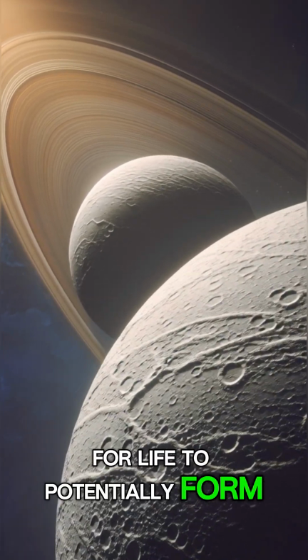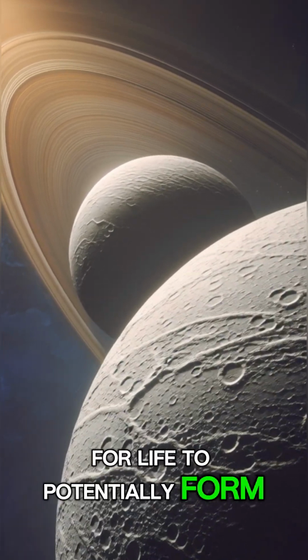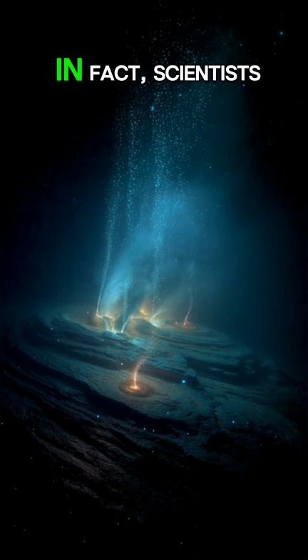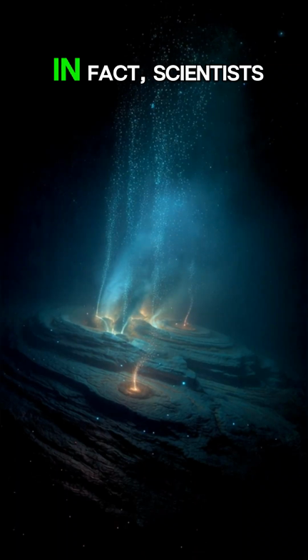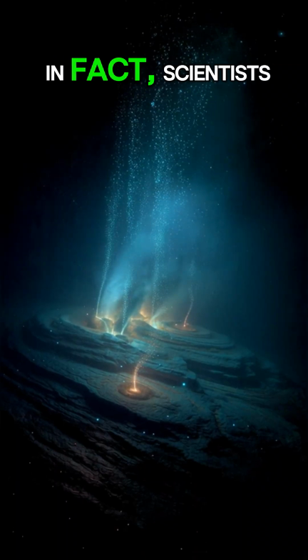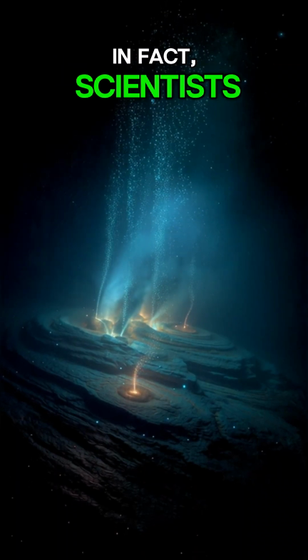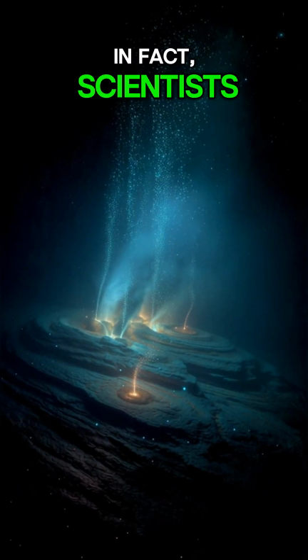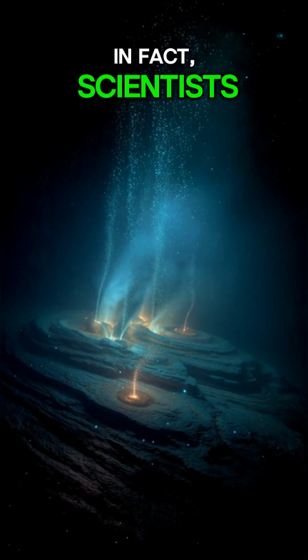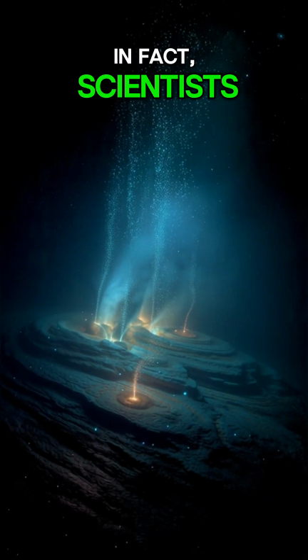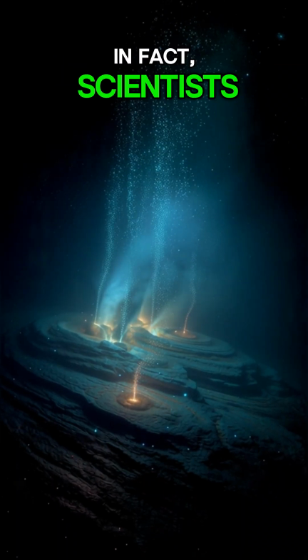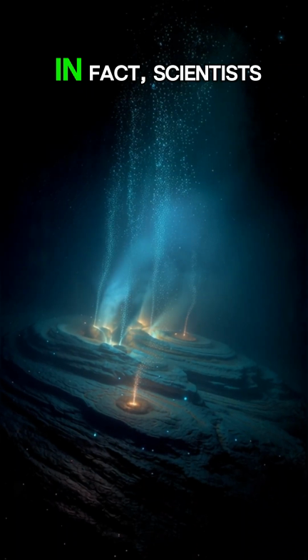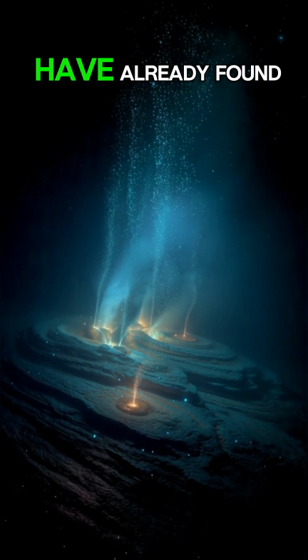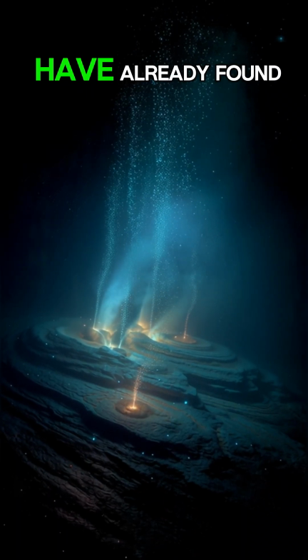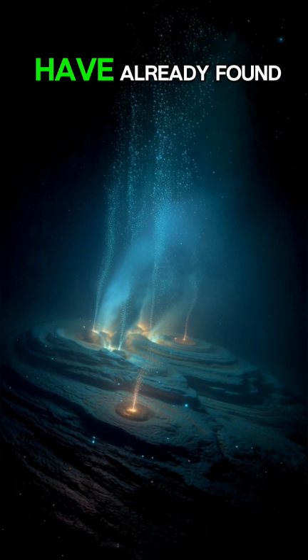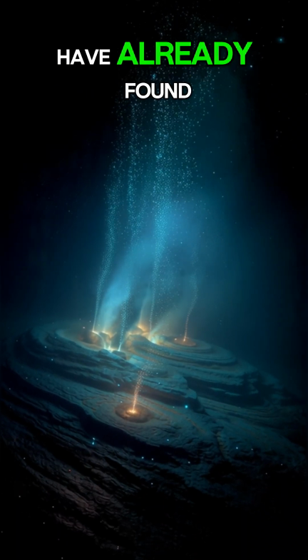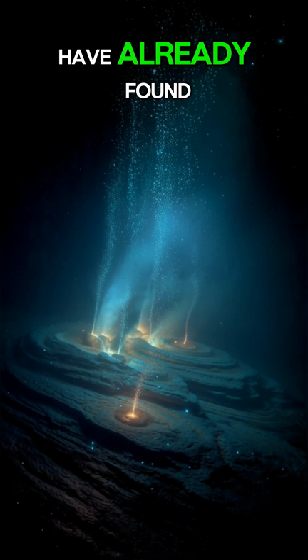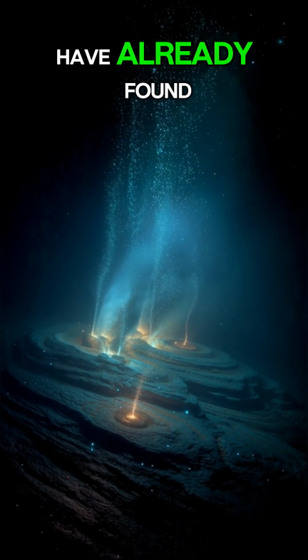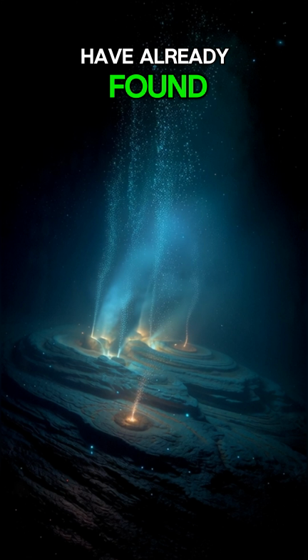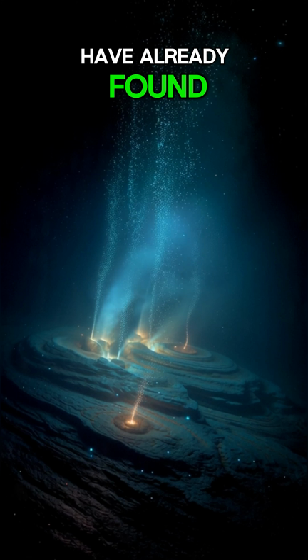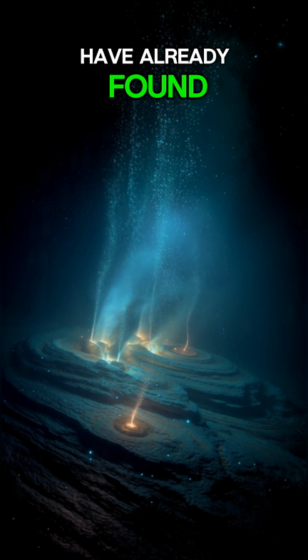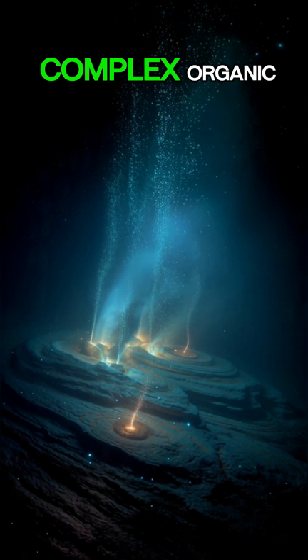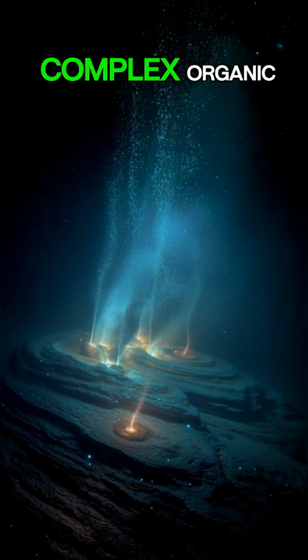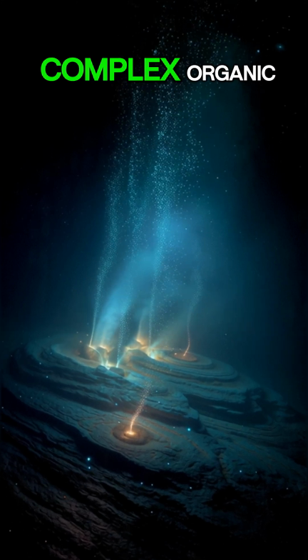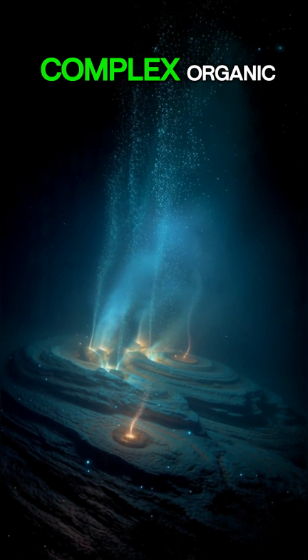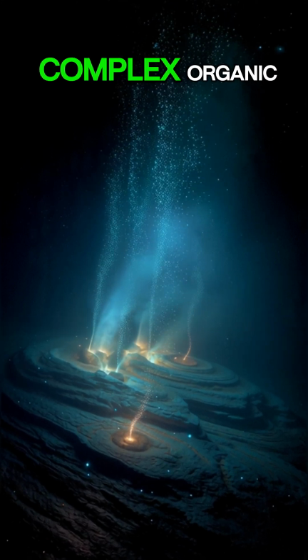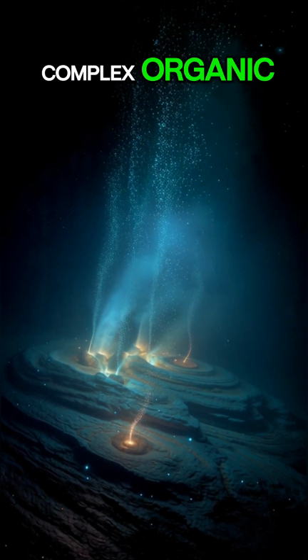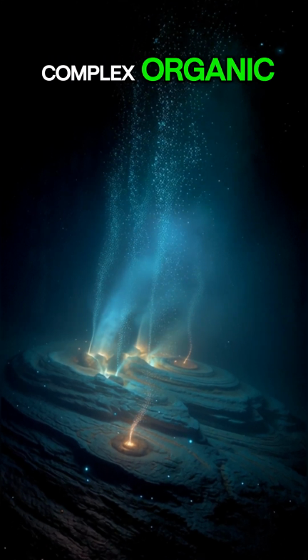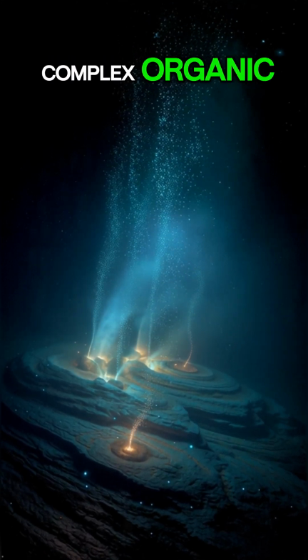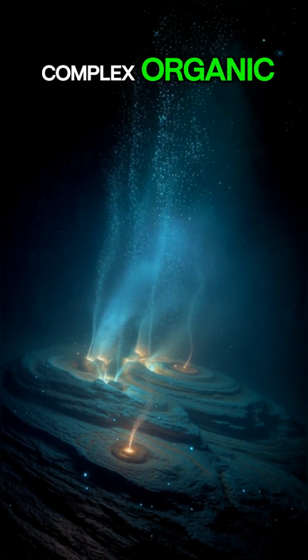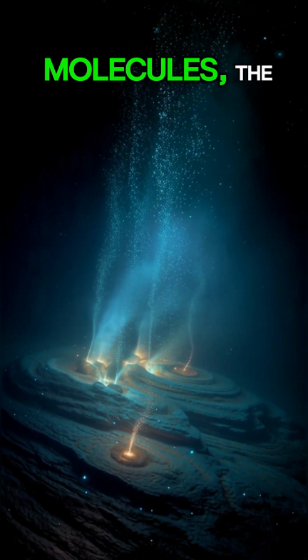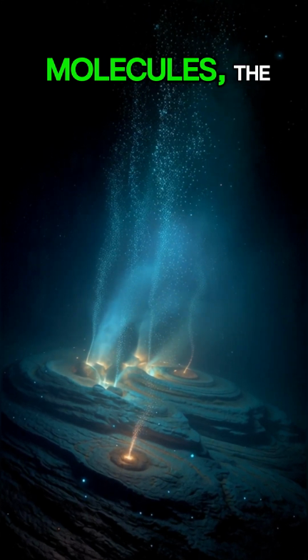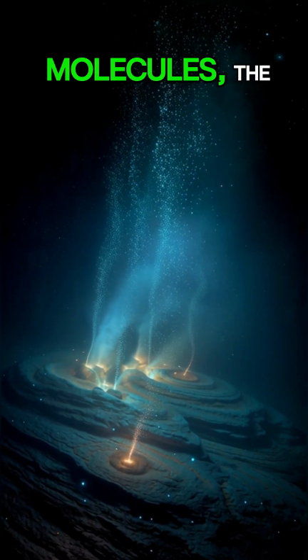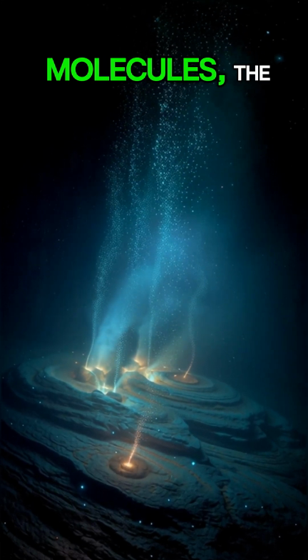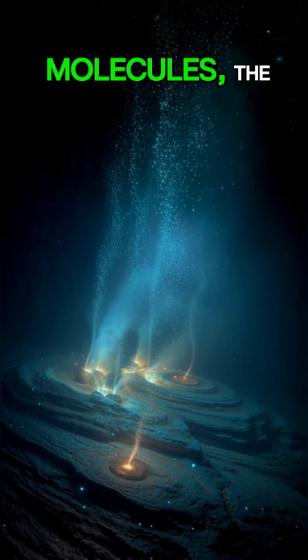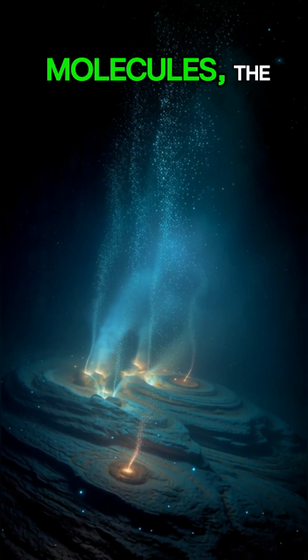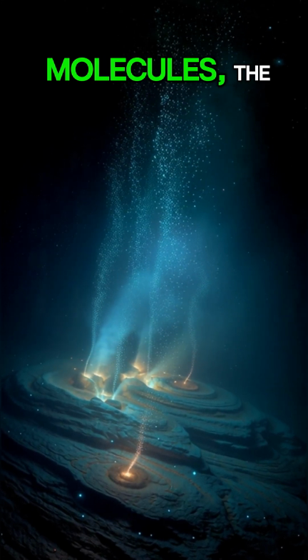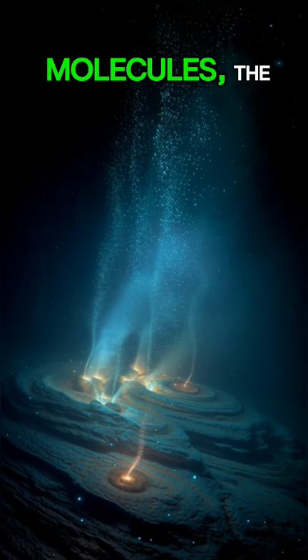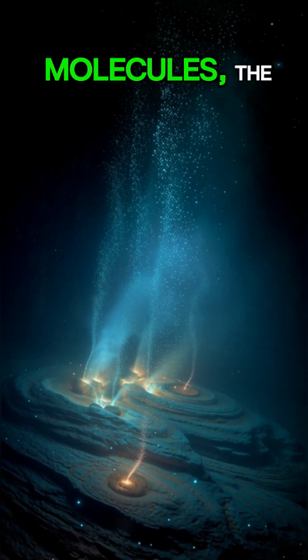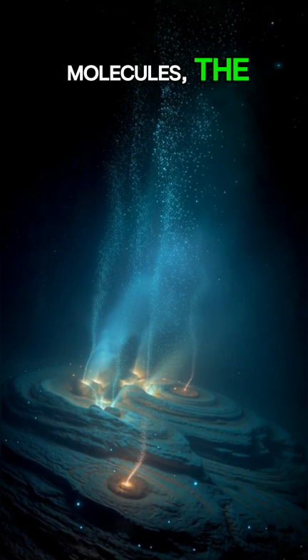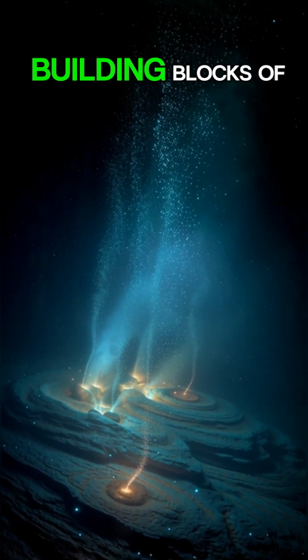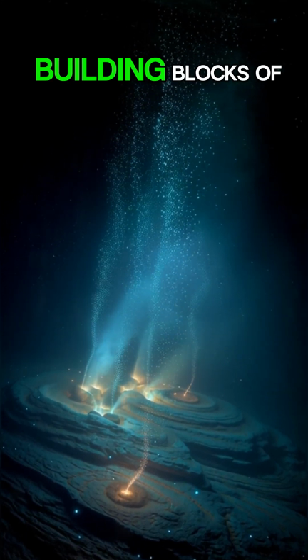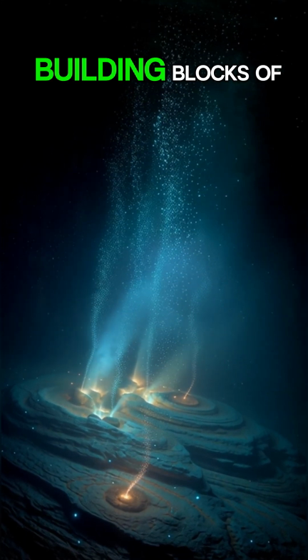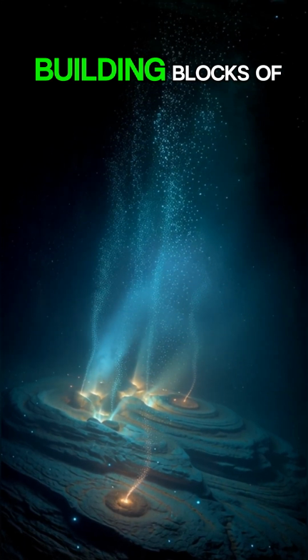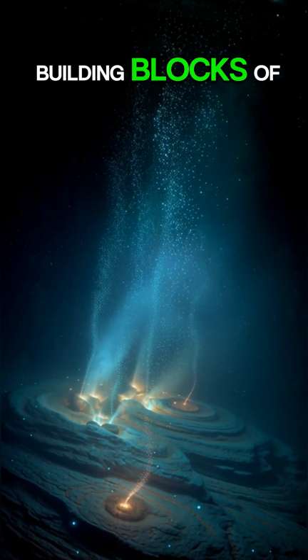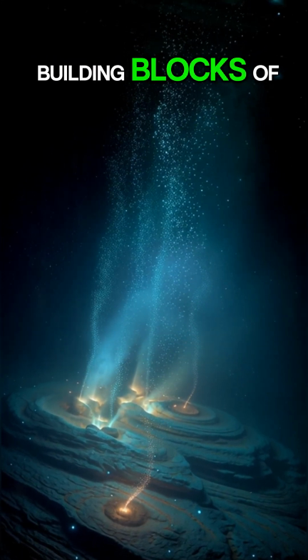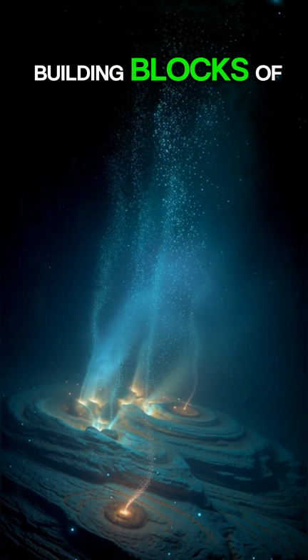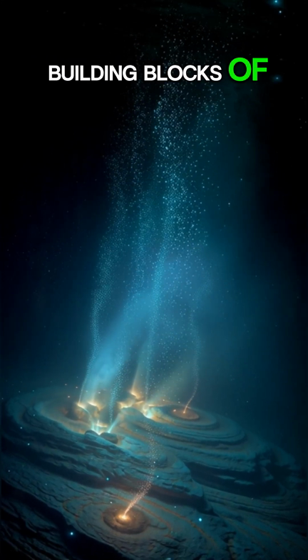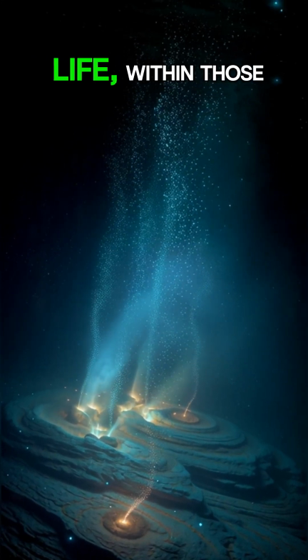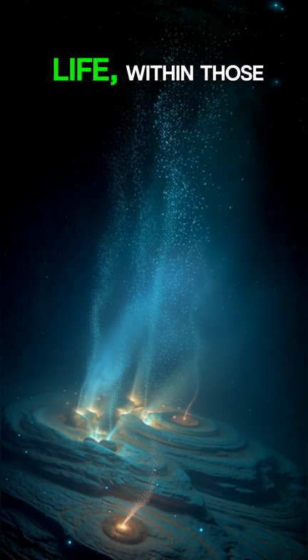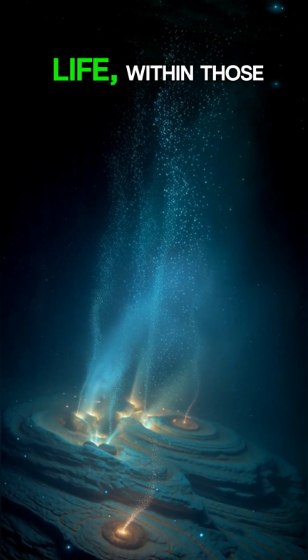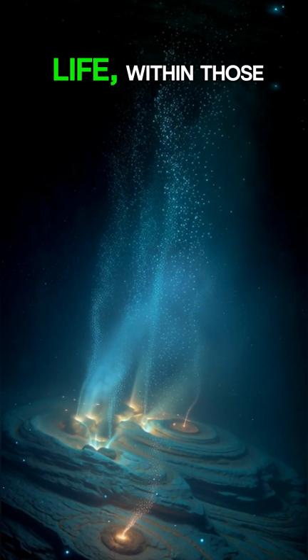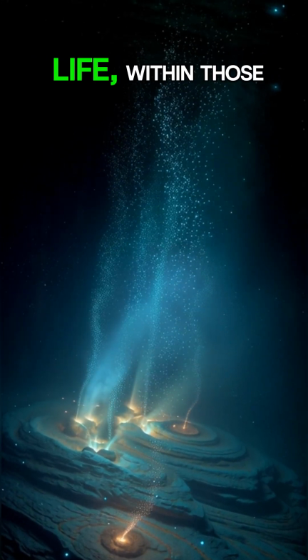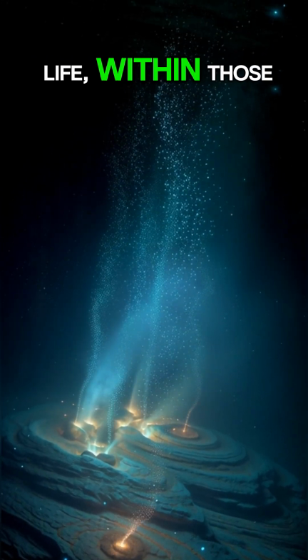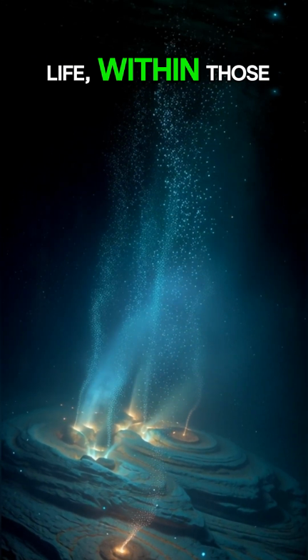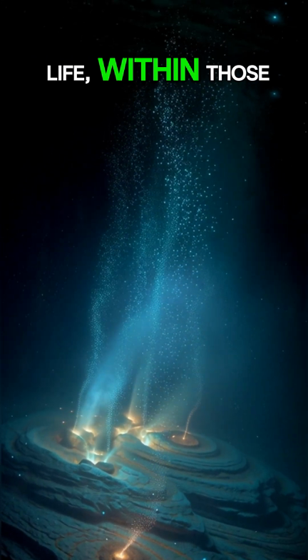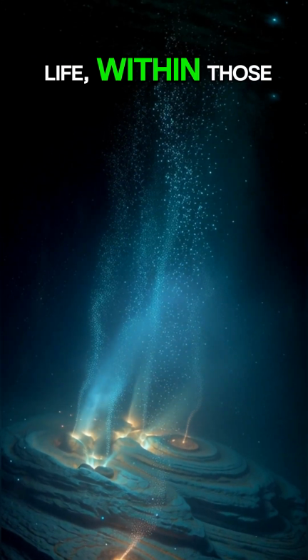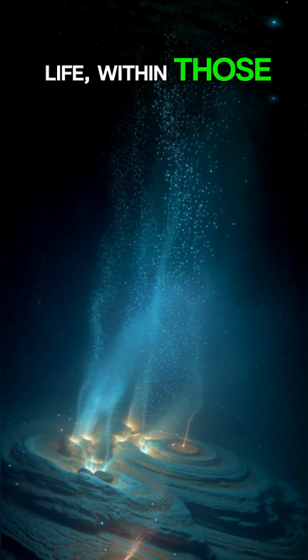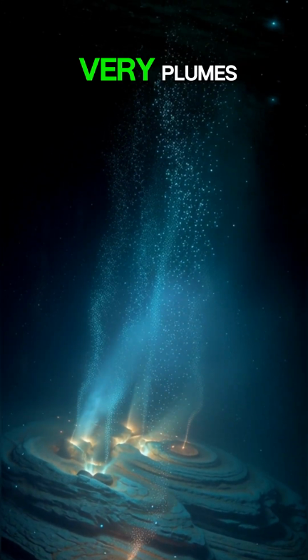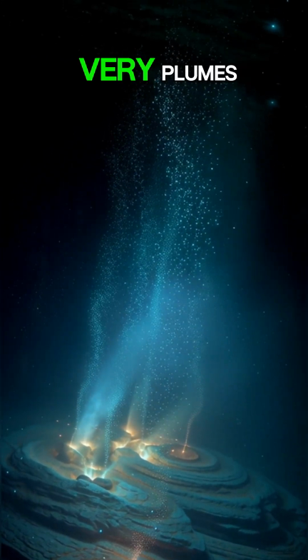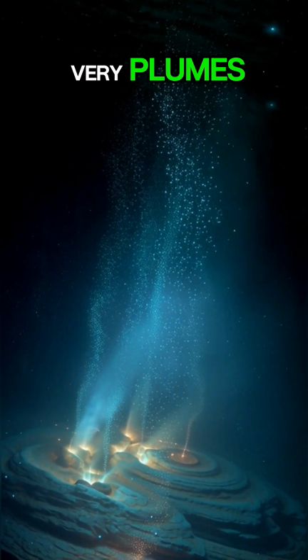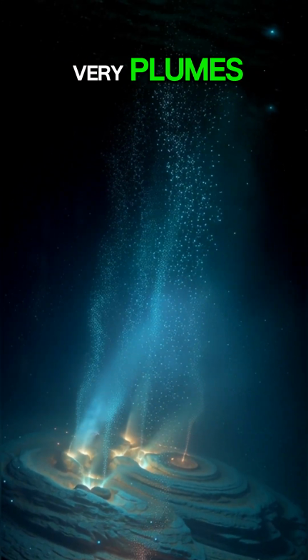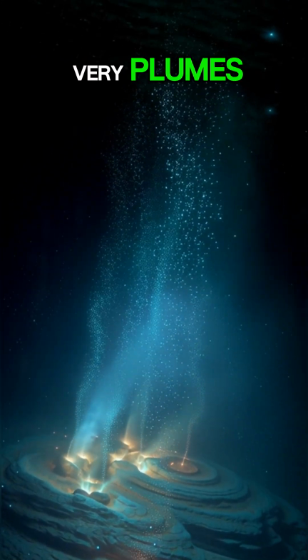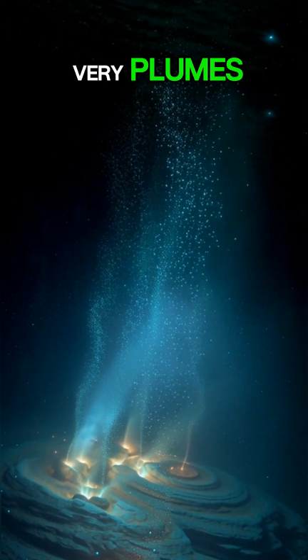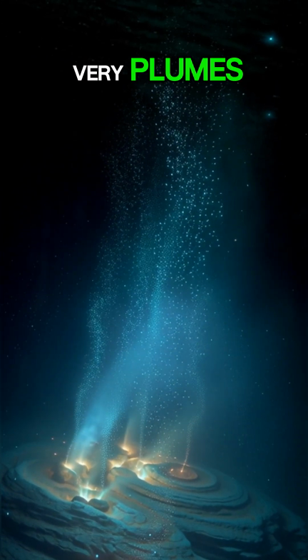In fact, scientists have already found complex organic molecules — the building blocks of life — within those very plumes.